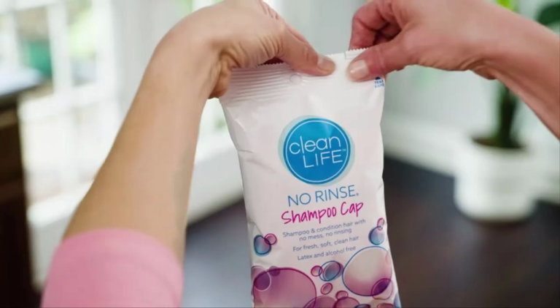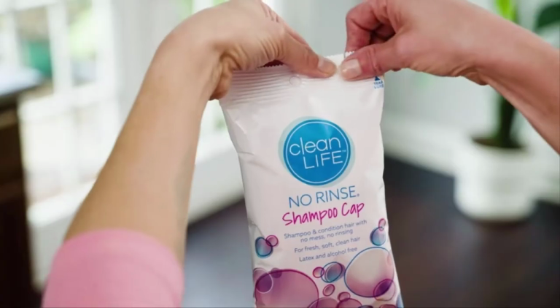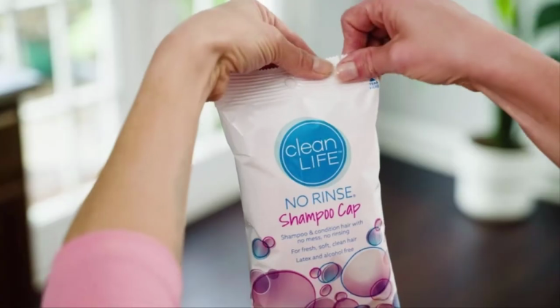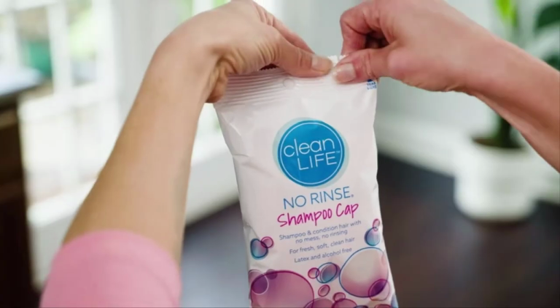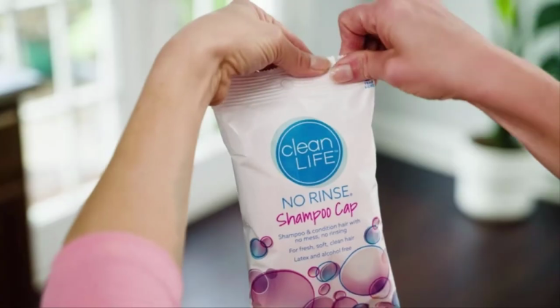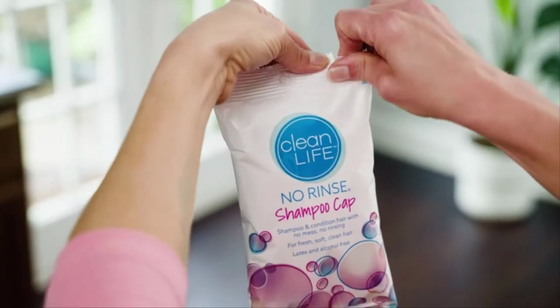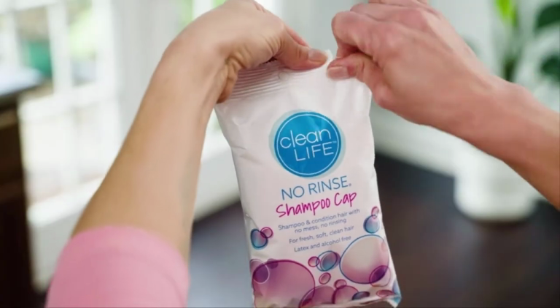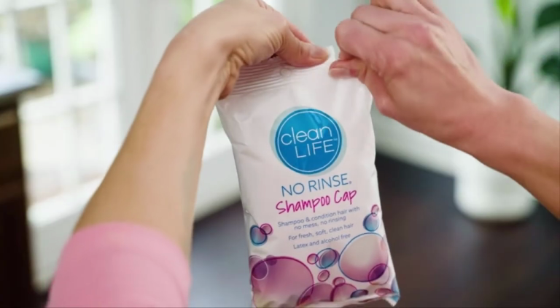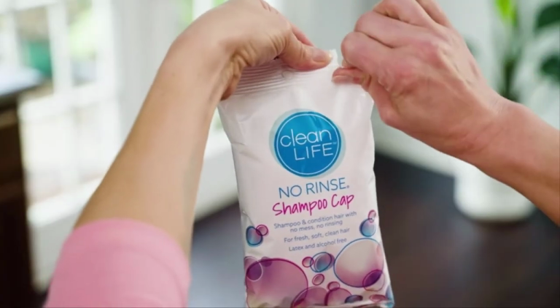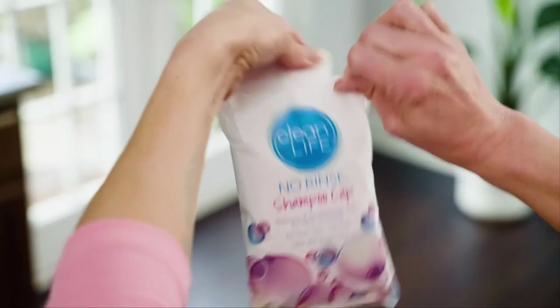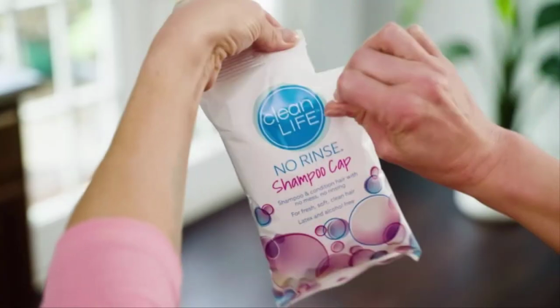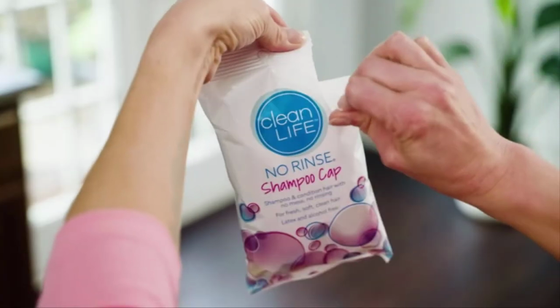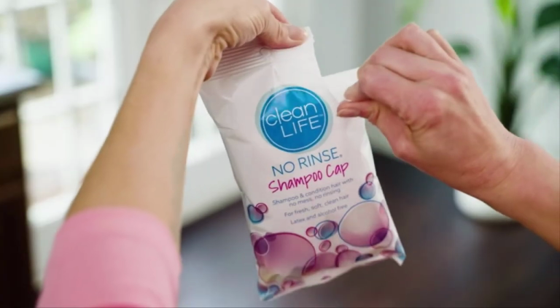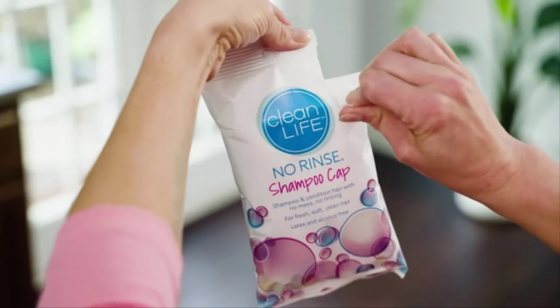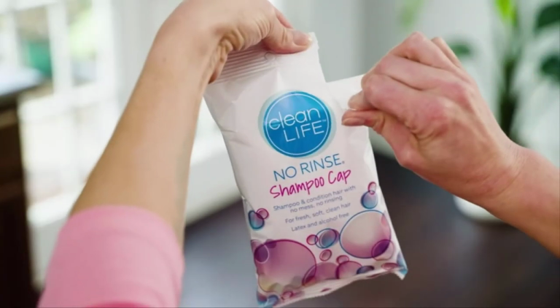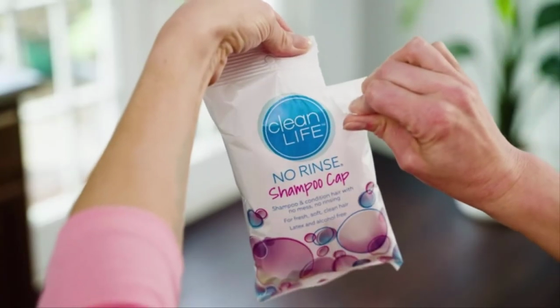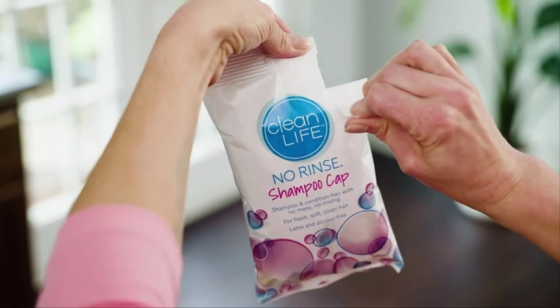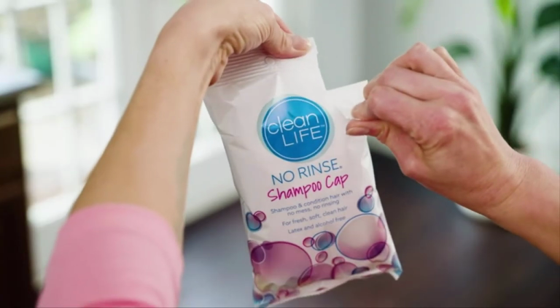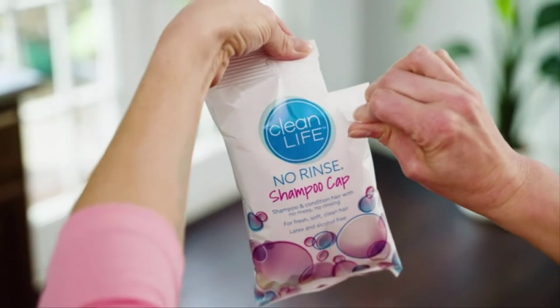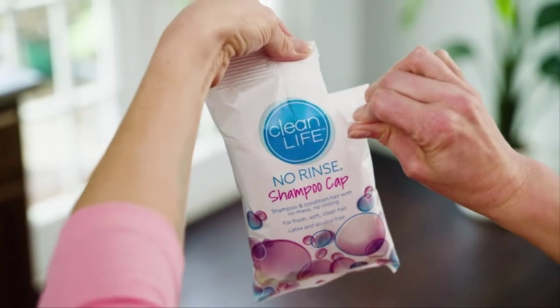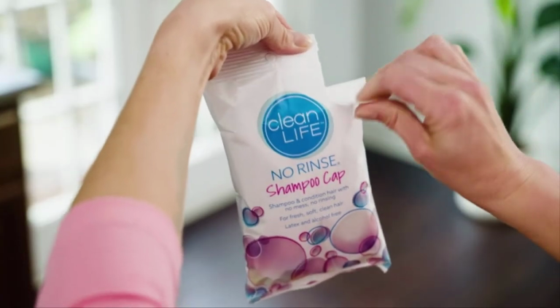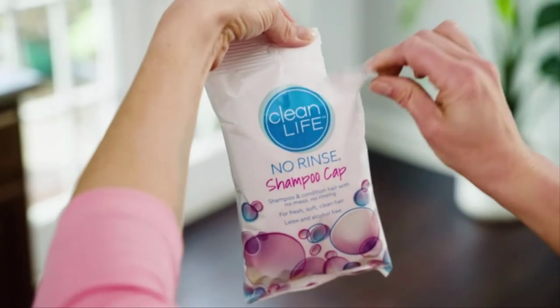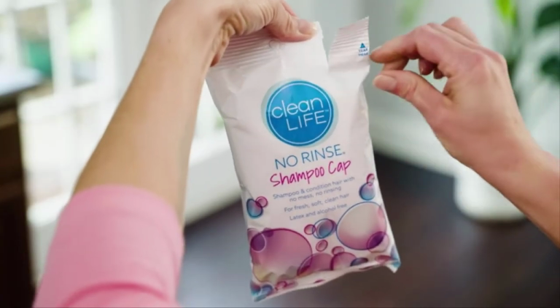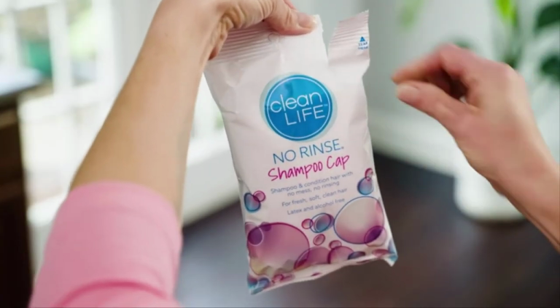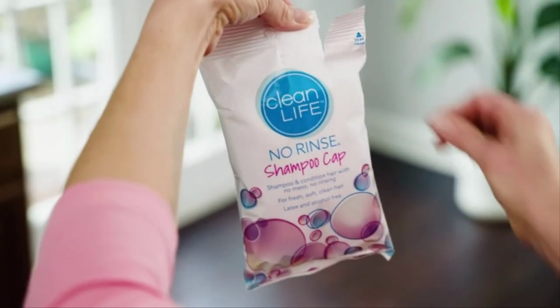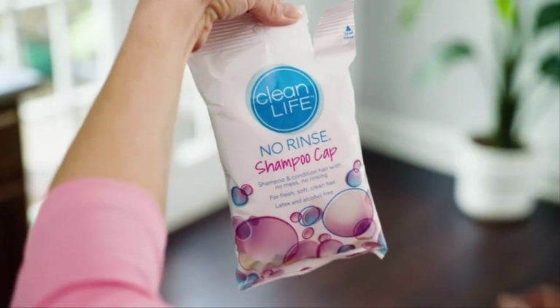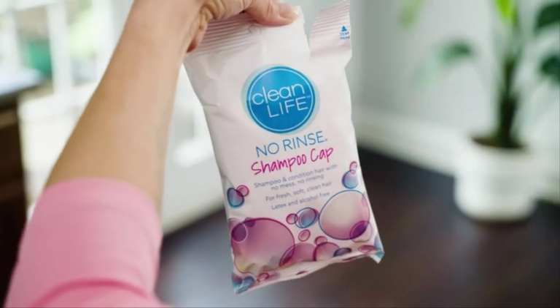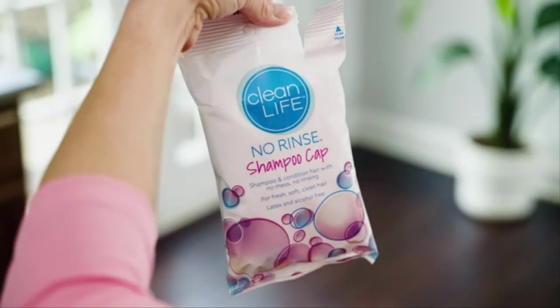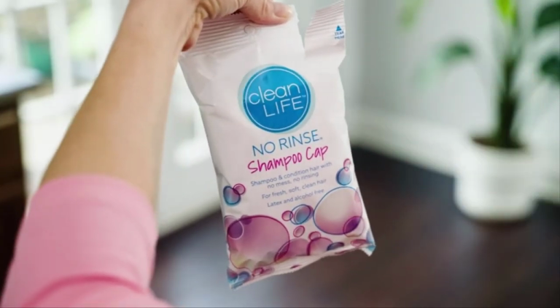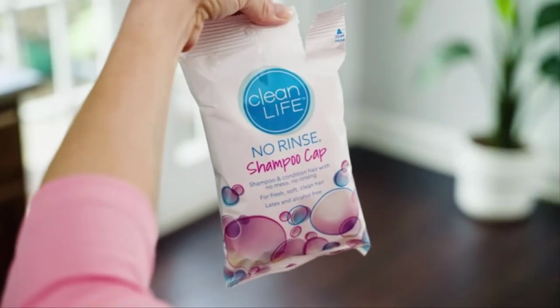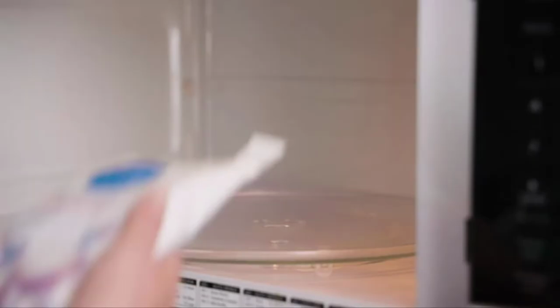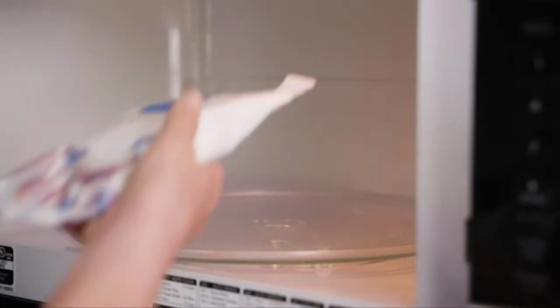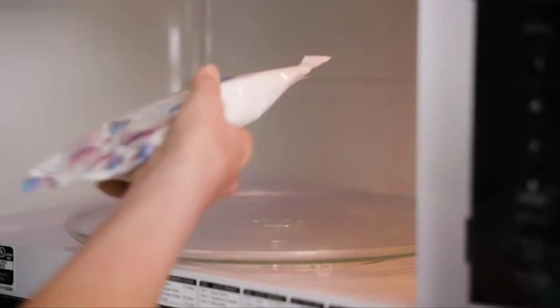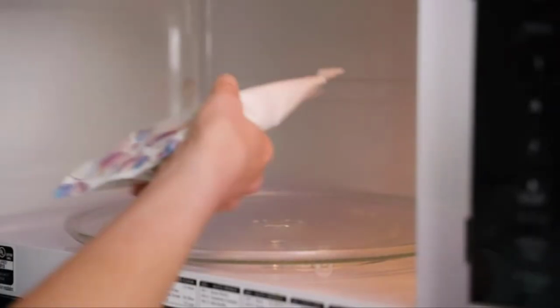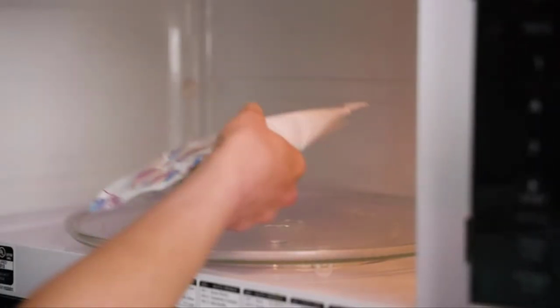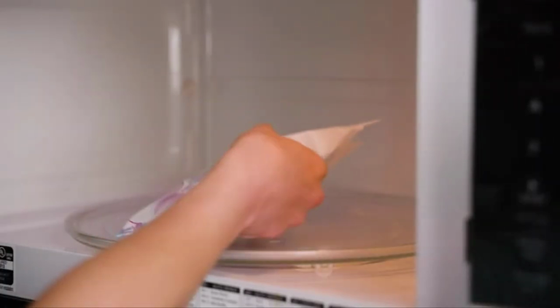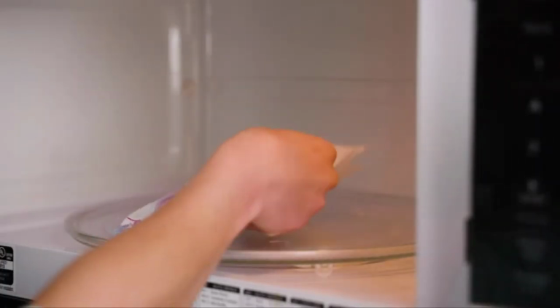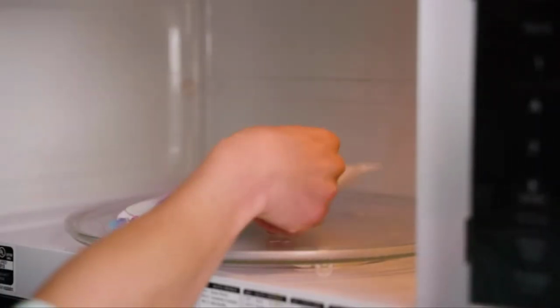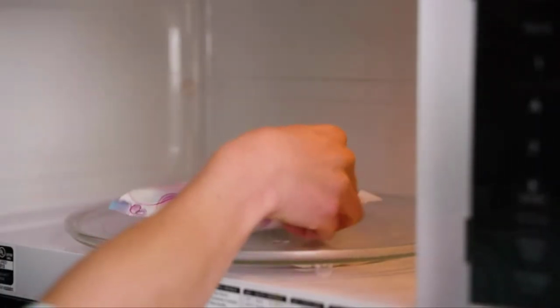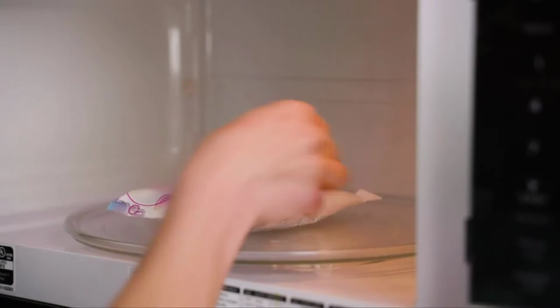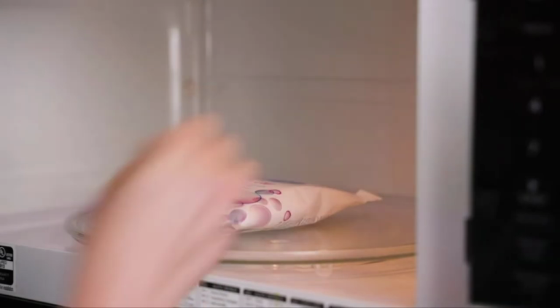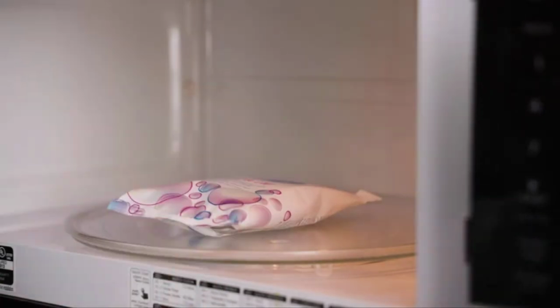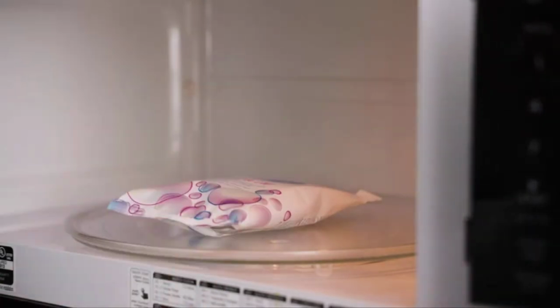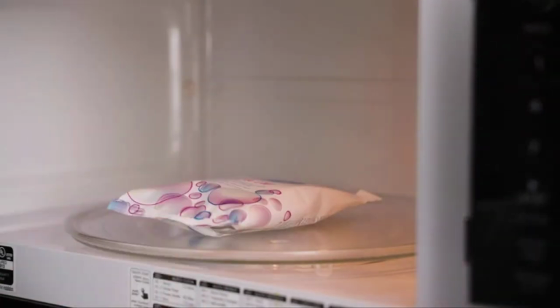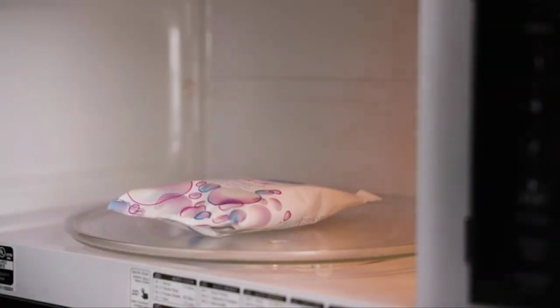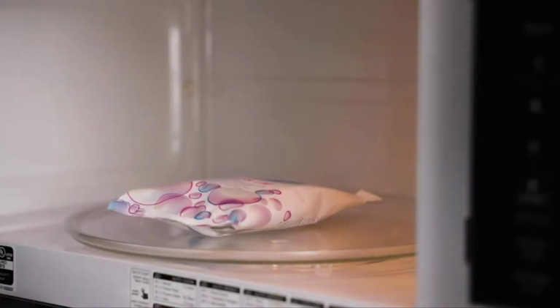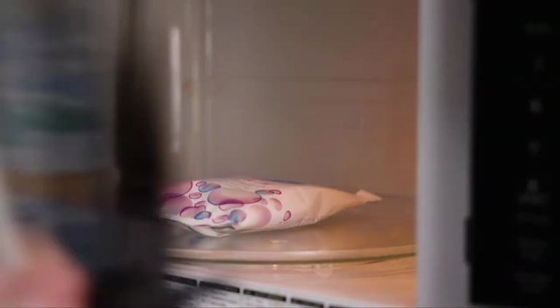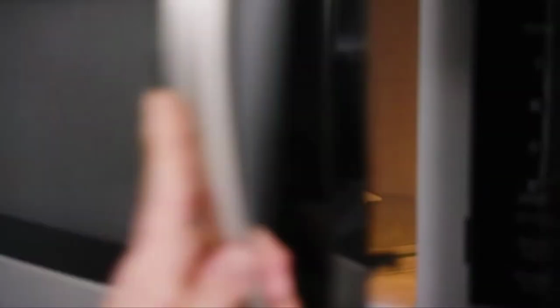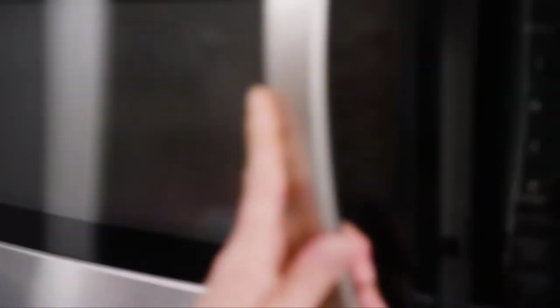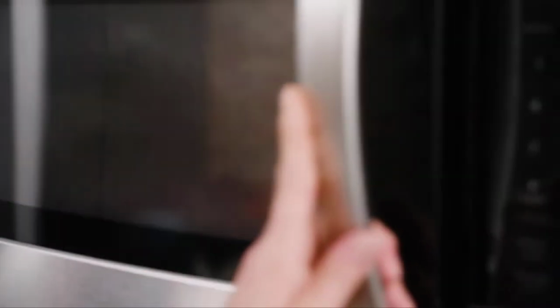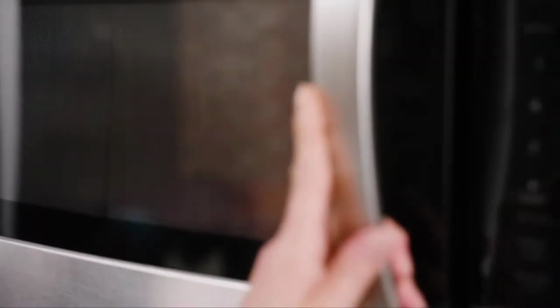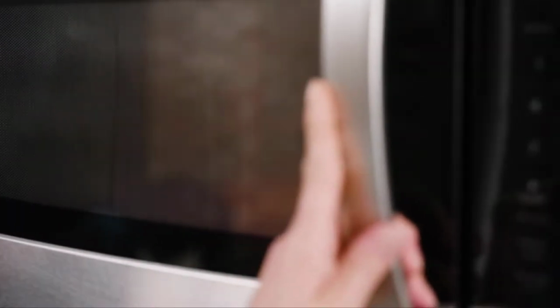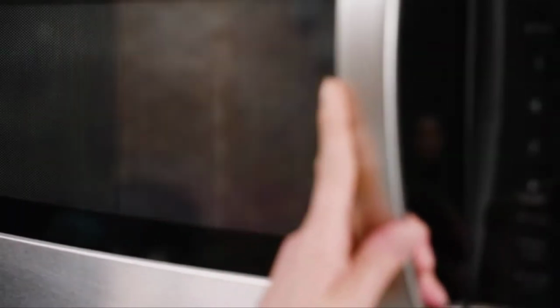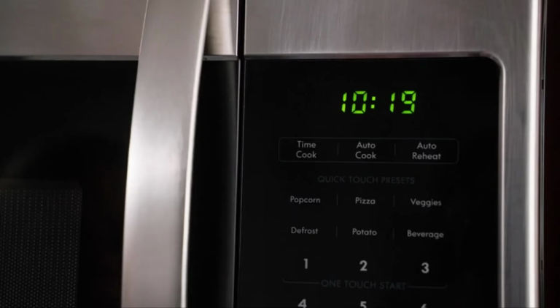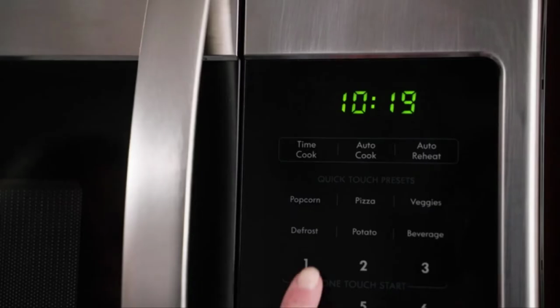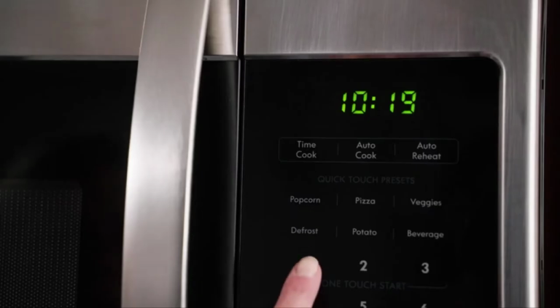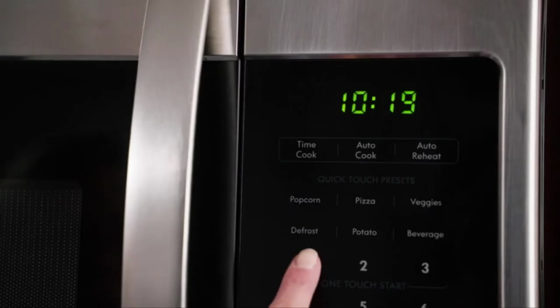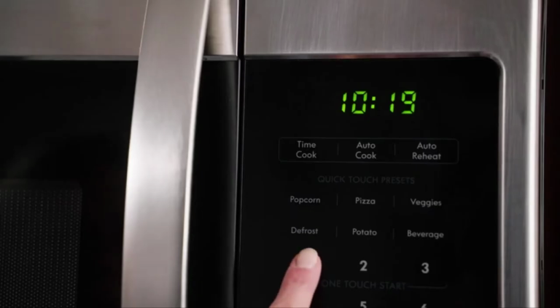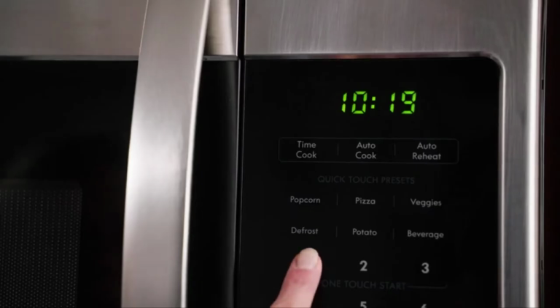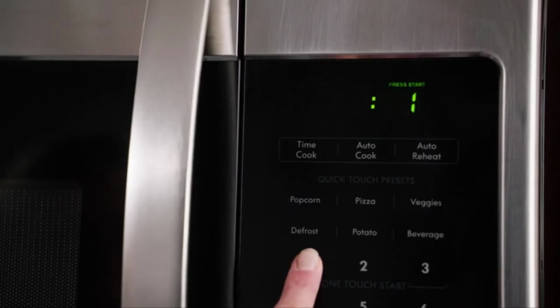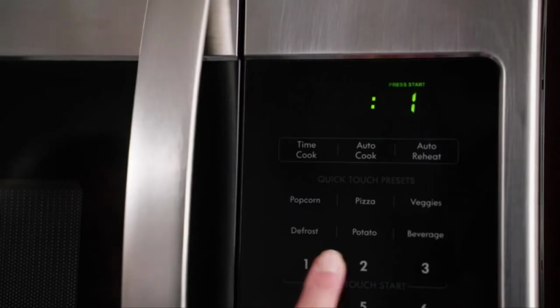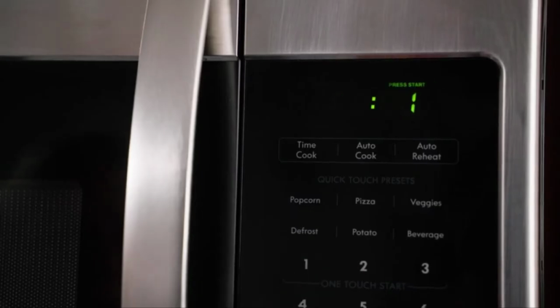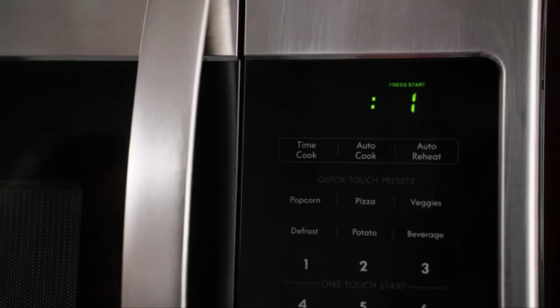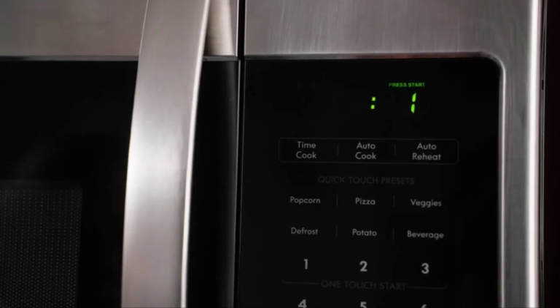Tear open the package to vent it, but leave the cap inside. Heat for 10 seconds. Microwaves may vary.